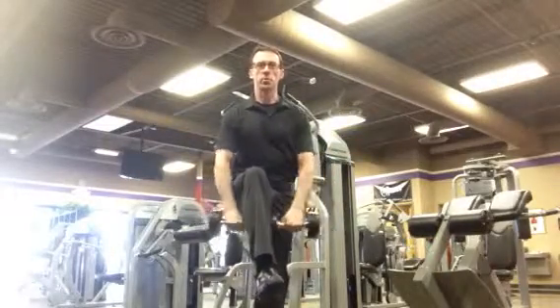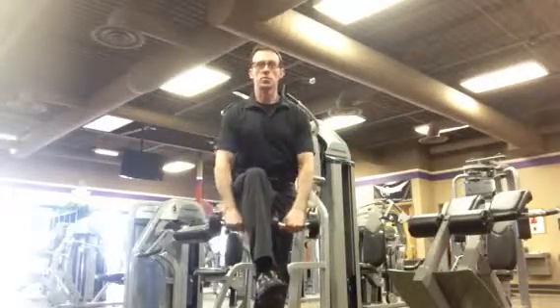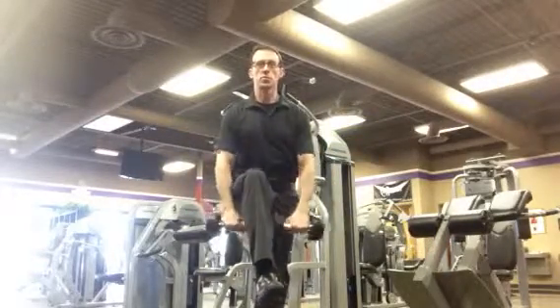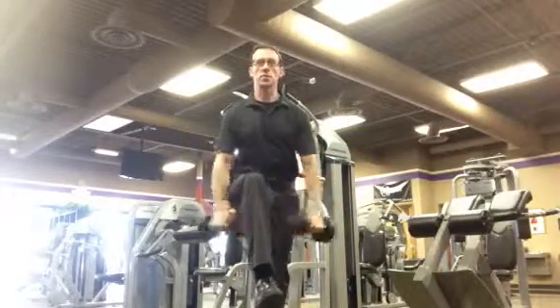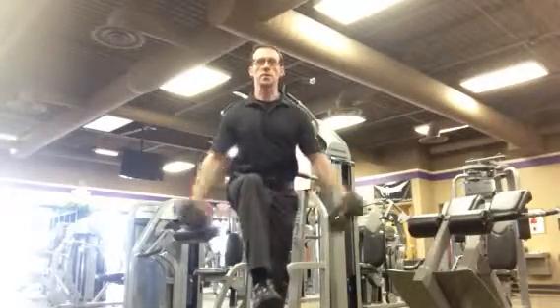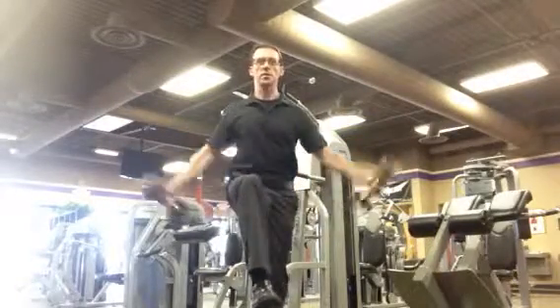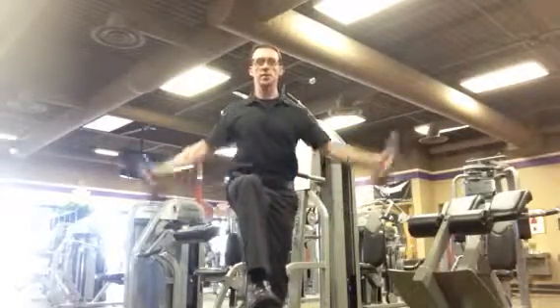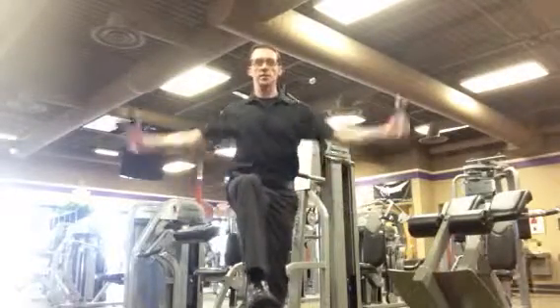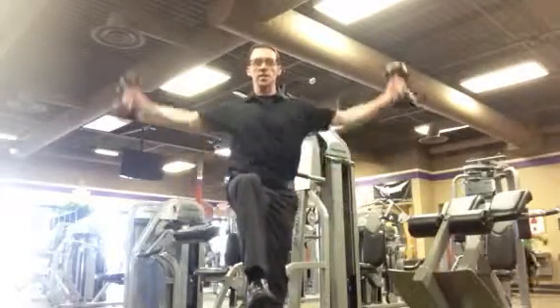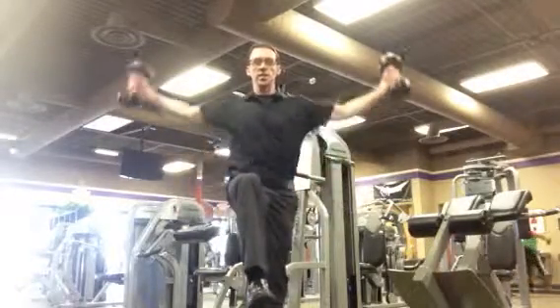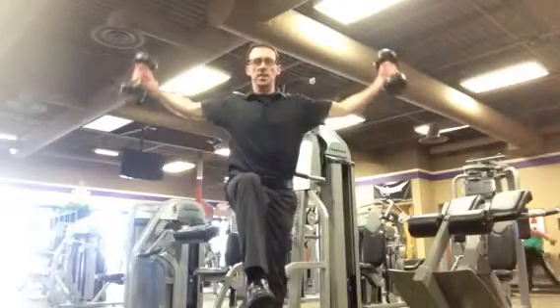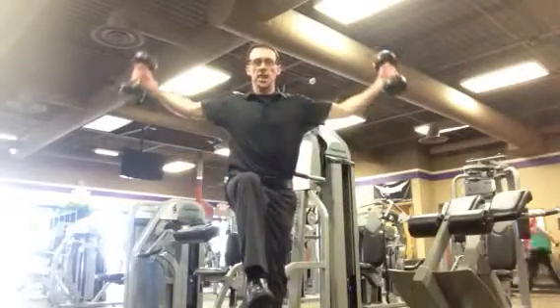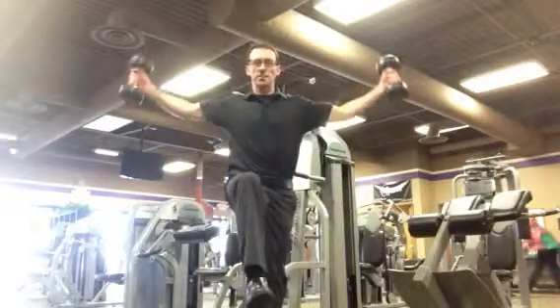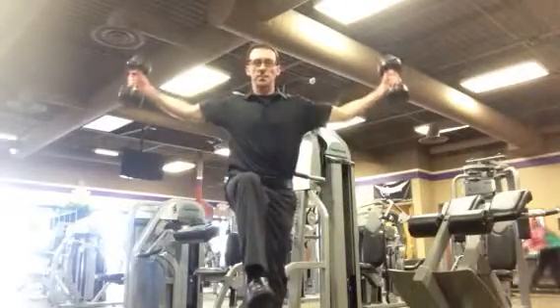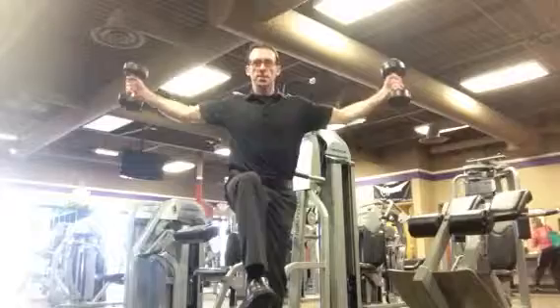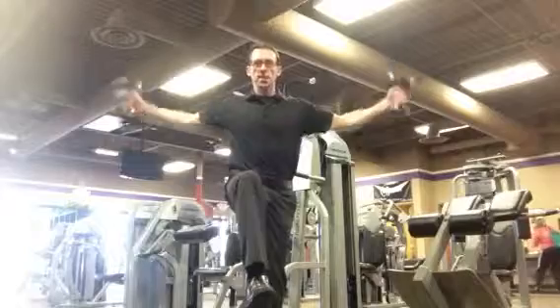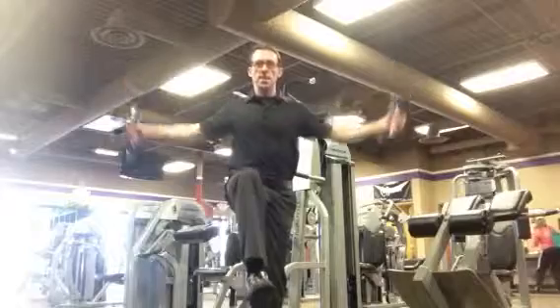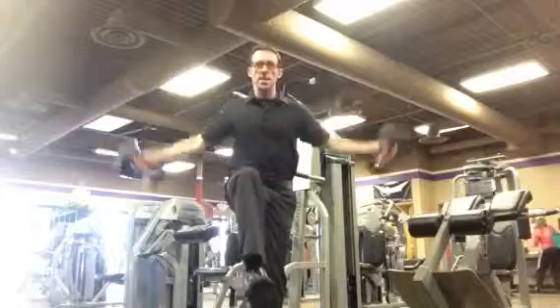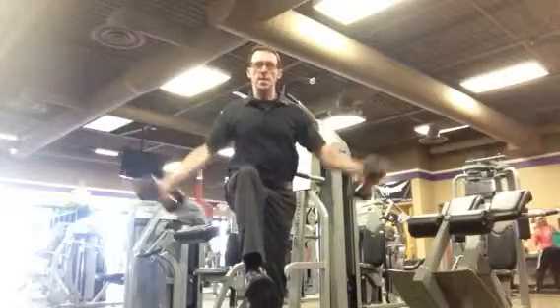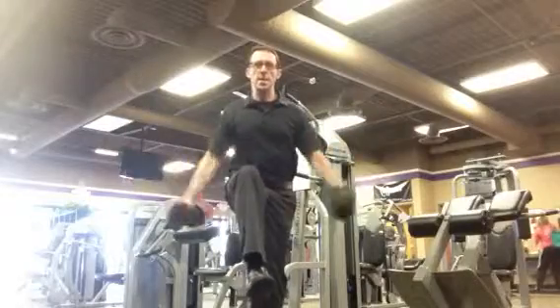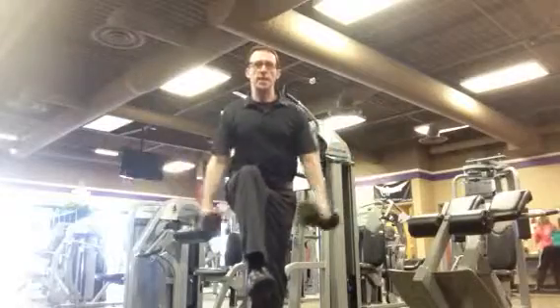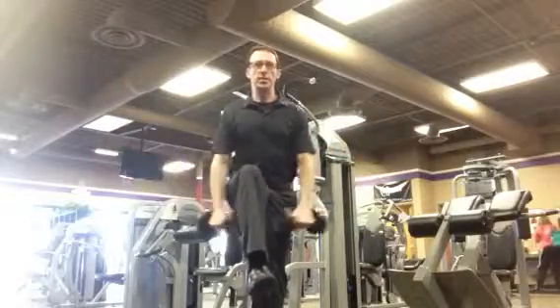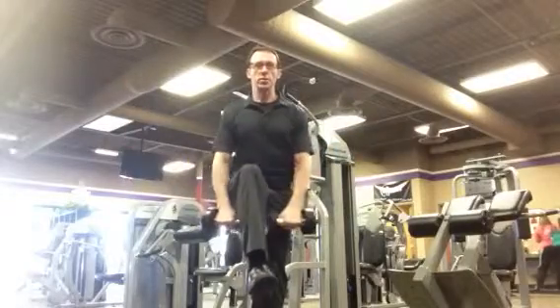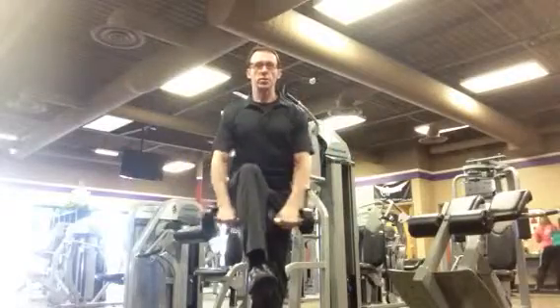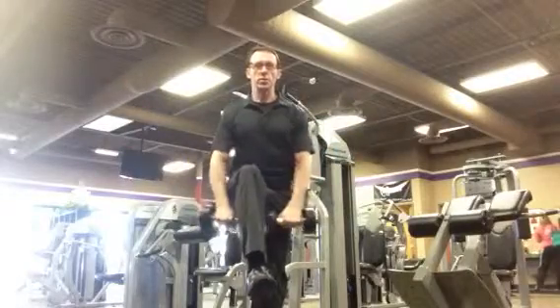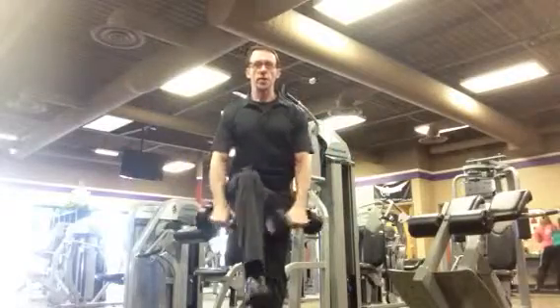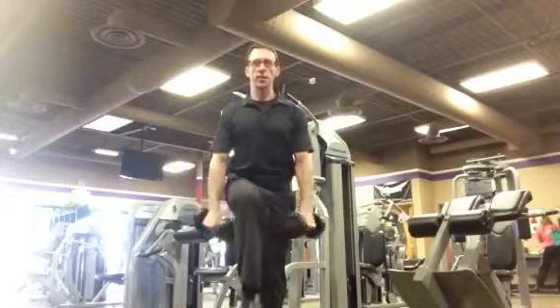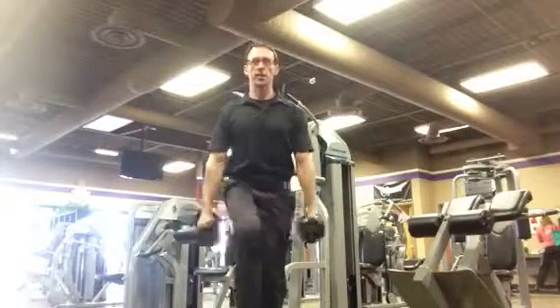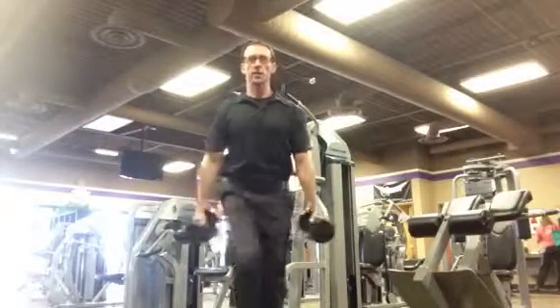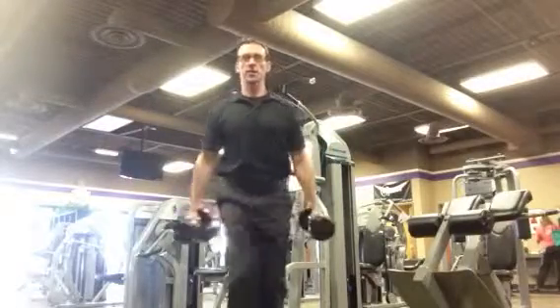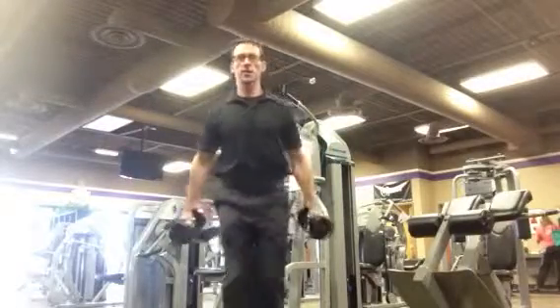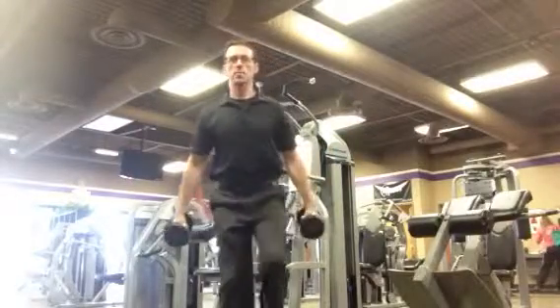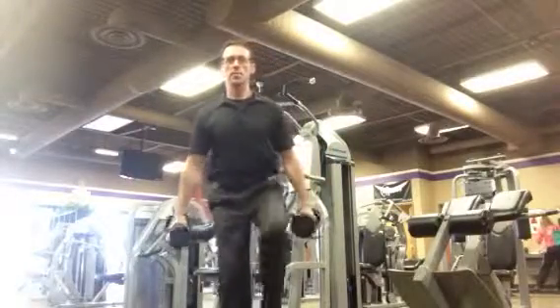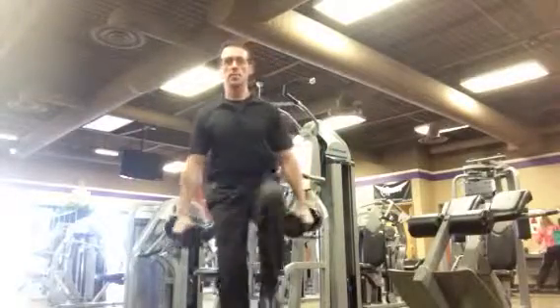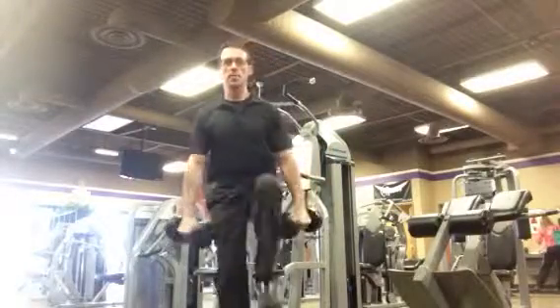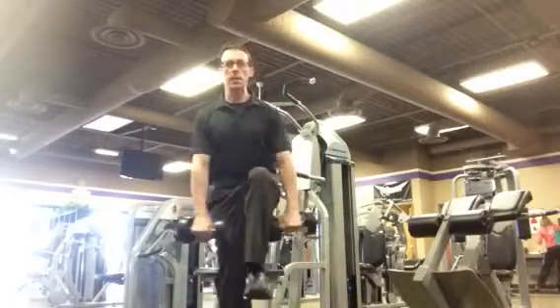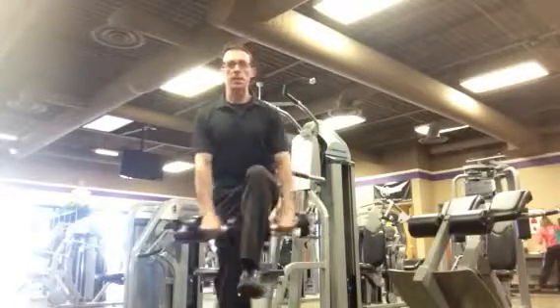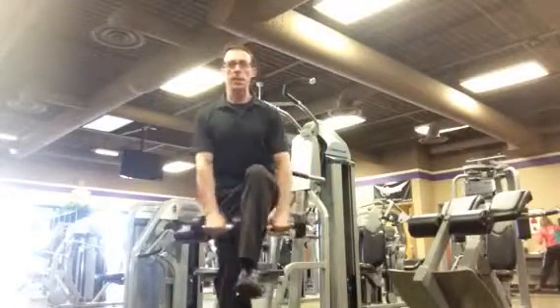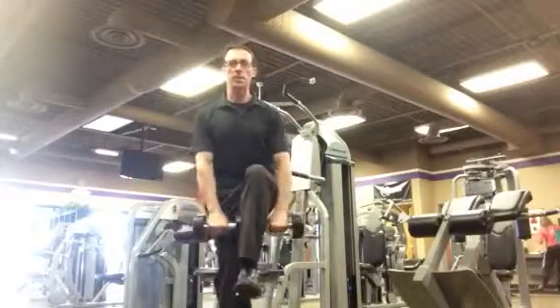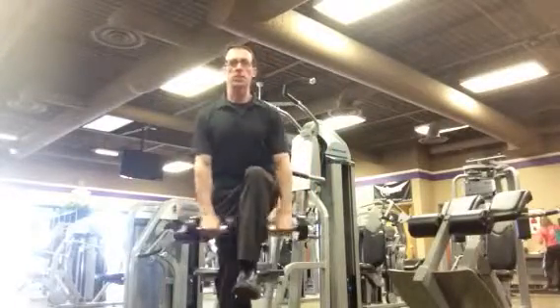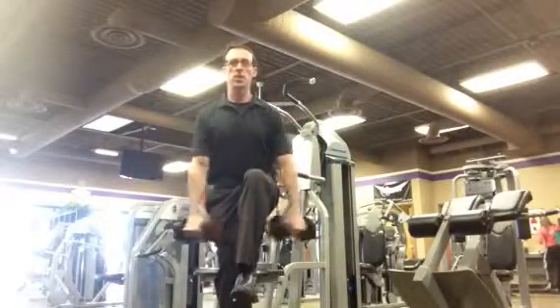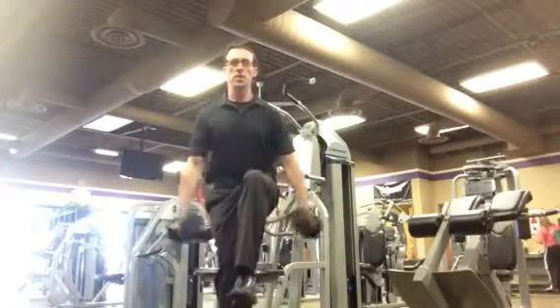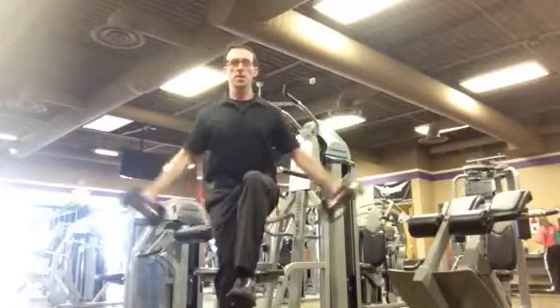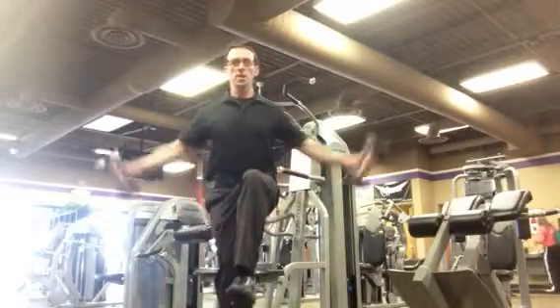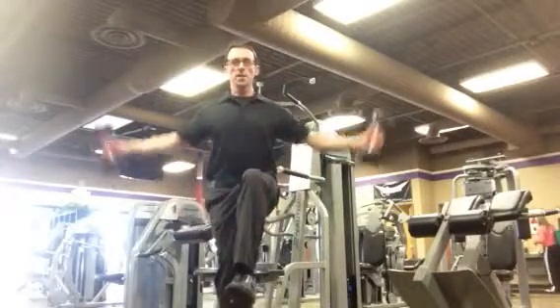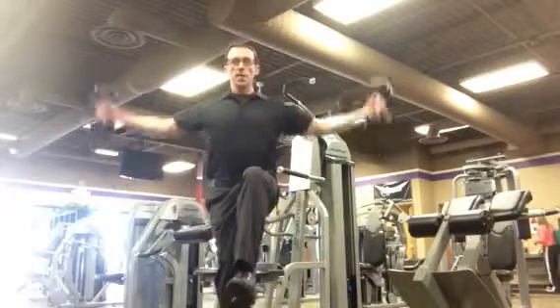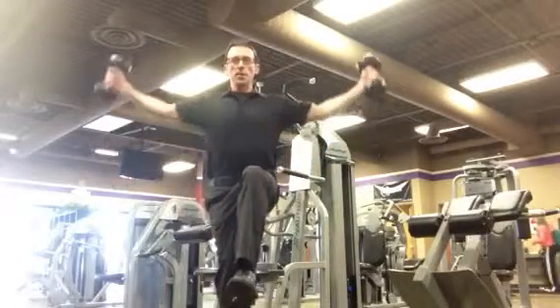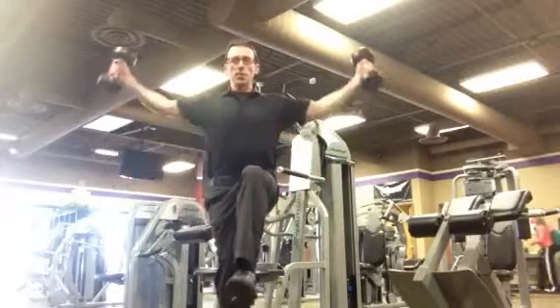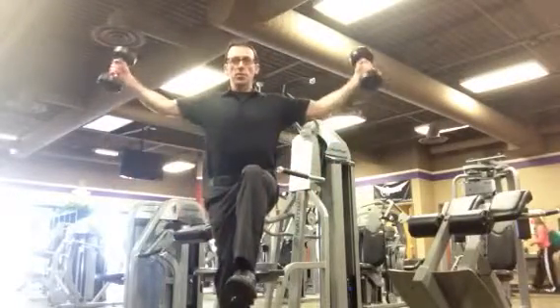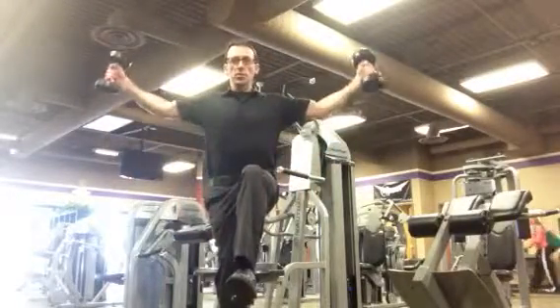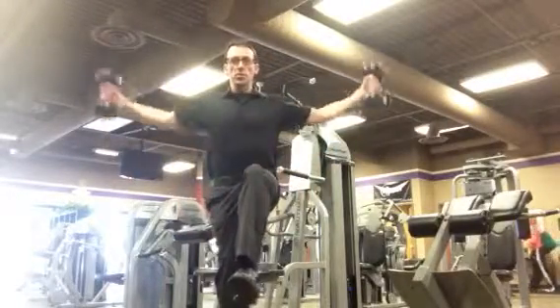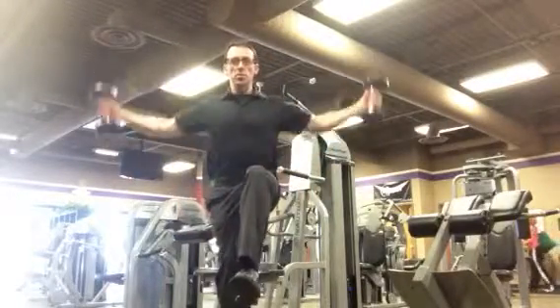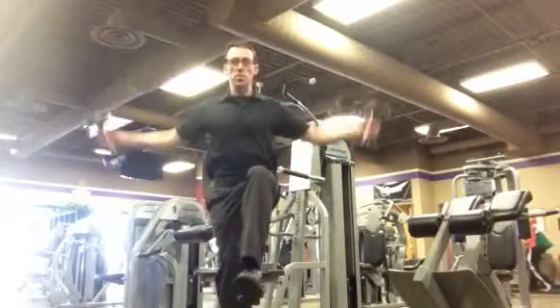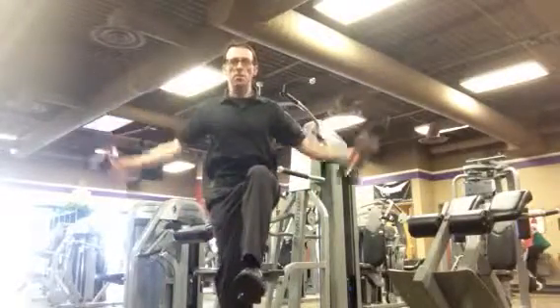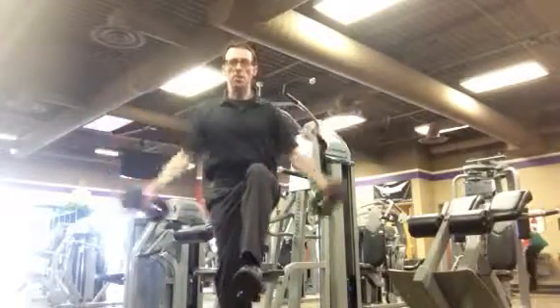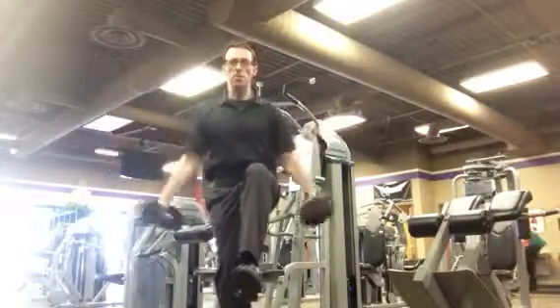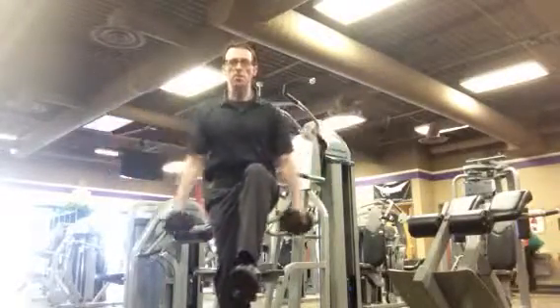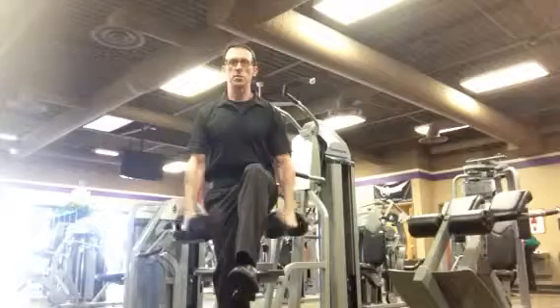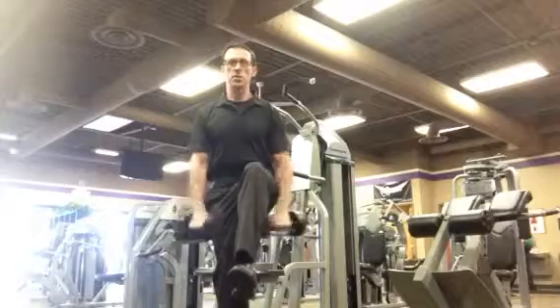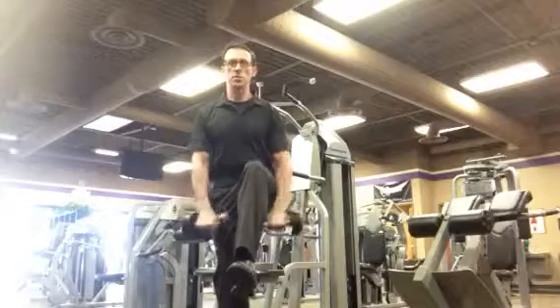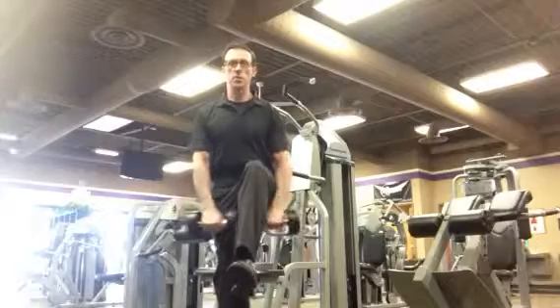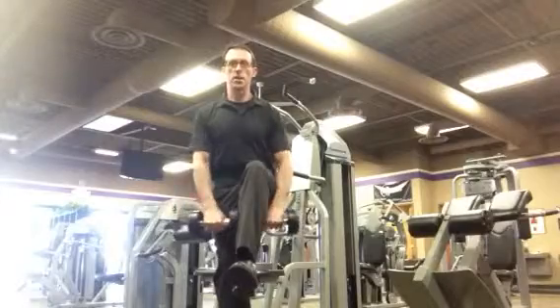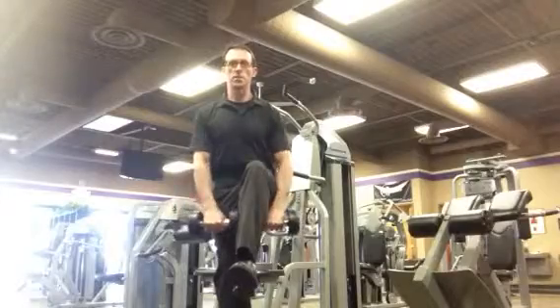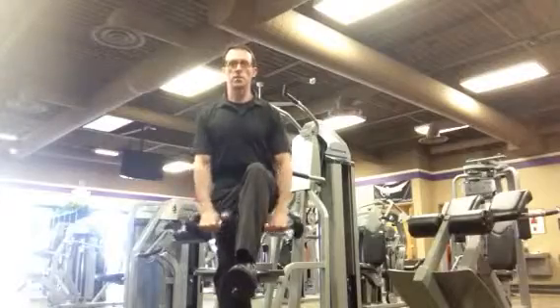Once you repeat this 15 times, and then switch legs, keep your stomach engaged, make sure you turn your thumbs up as you raise your arms.